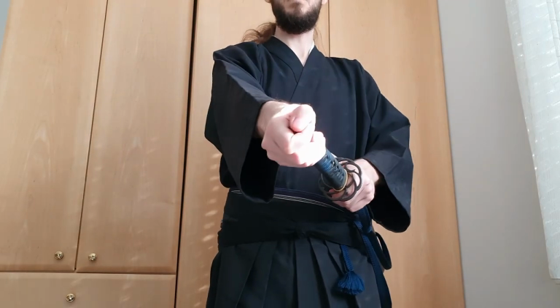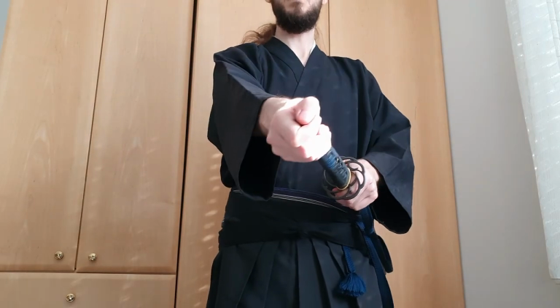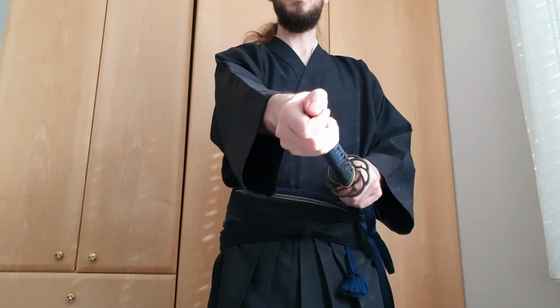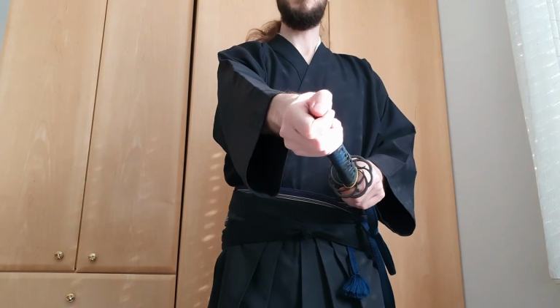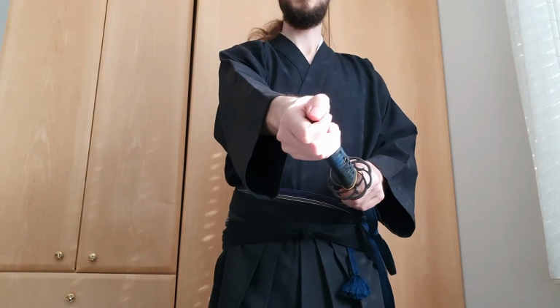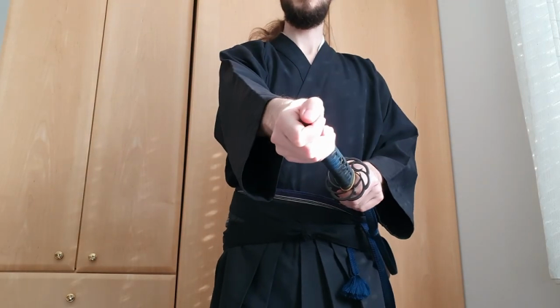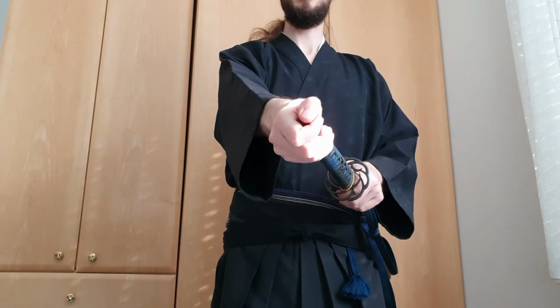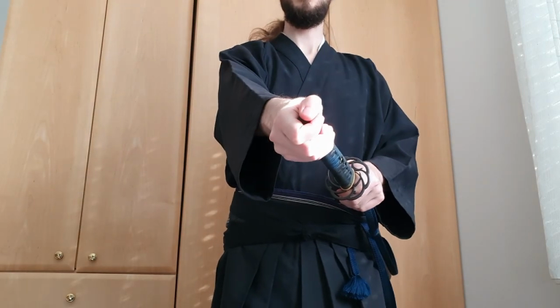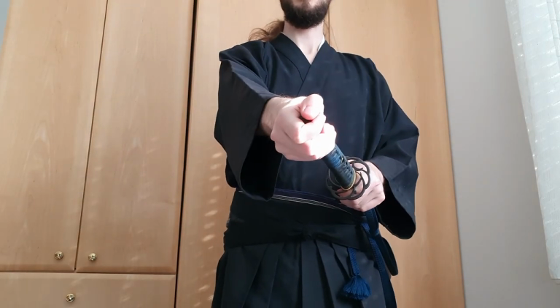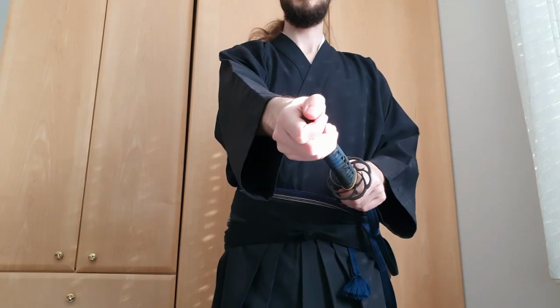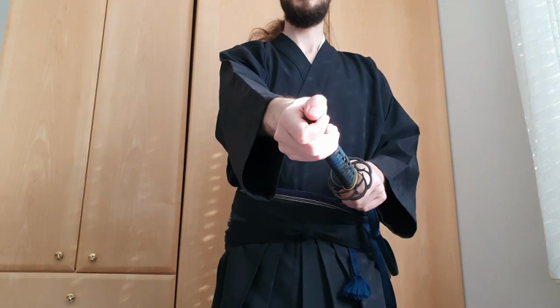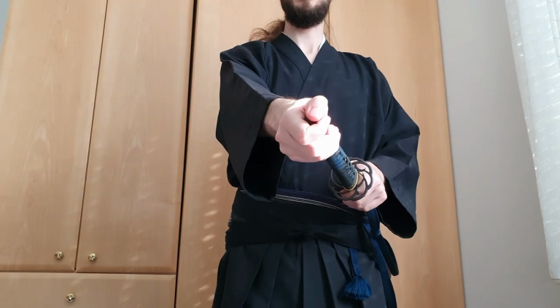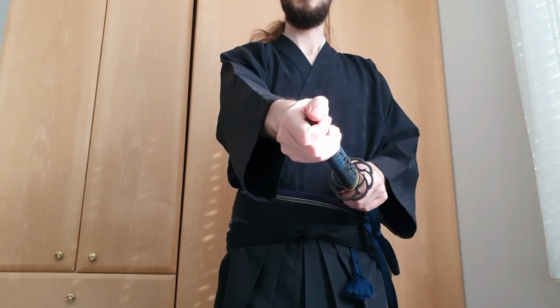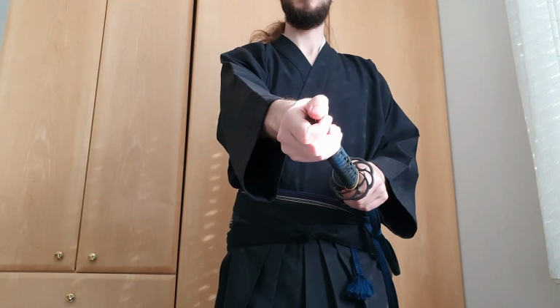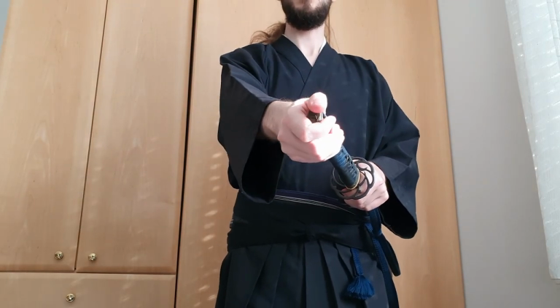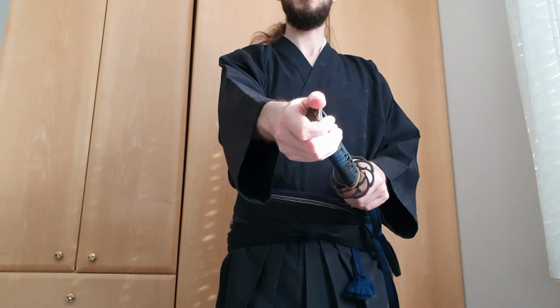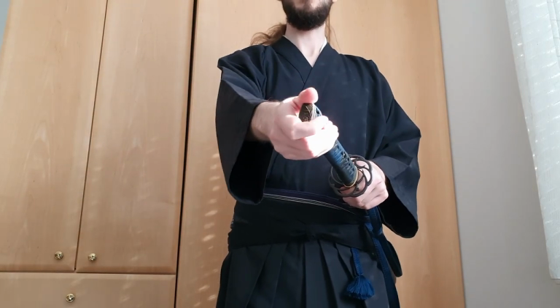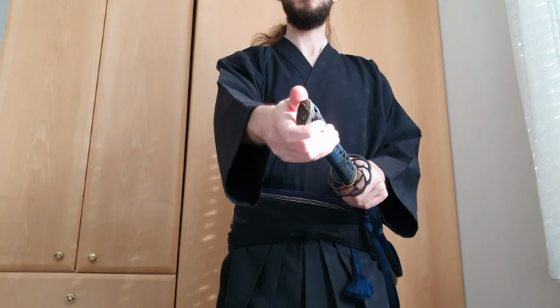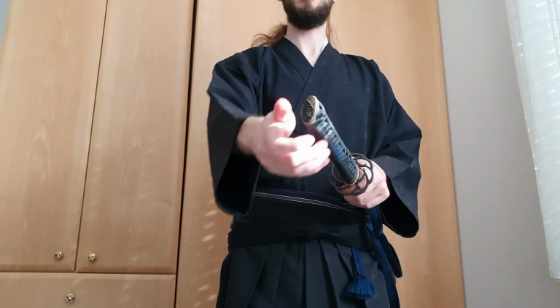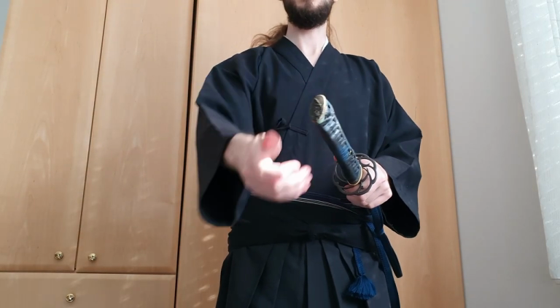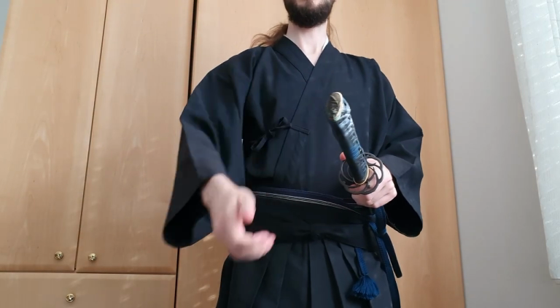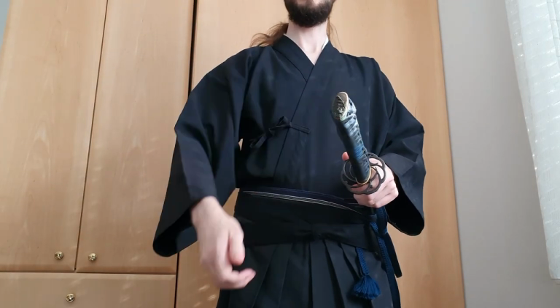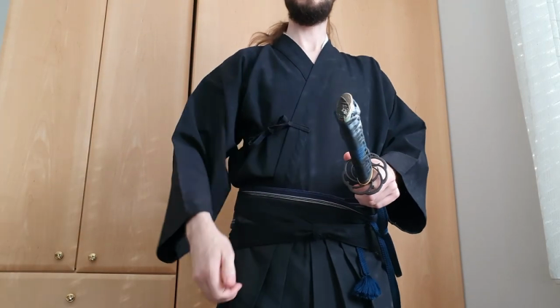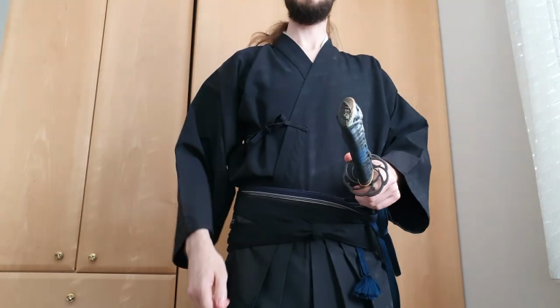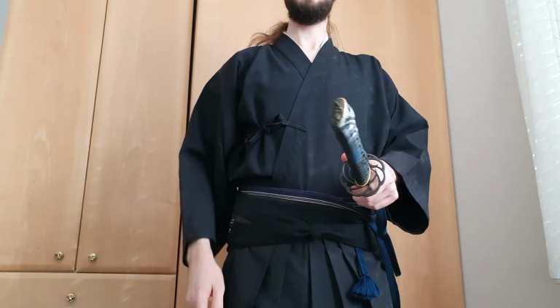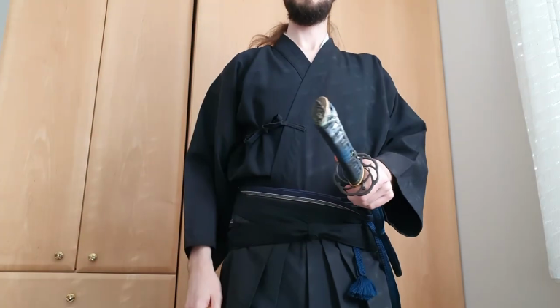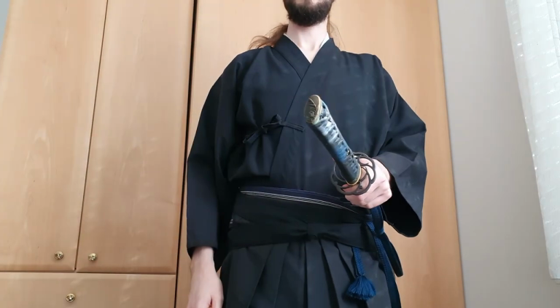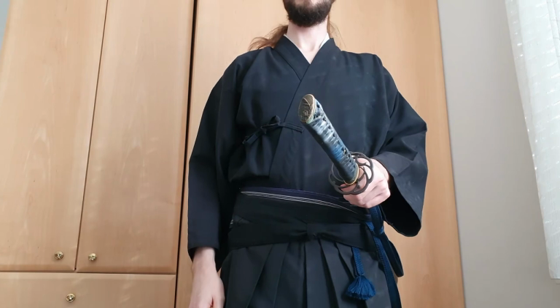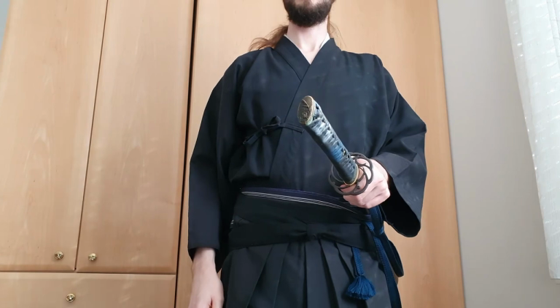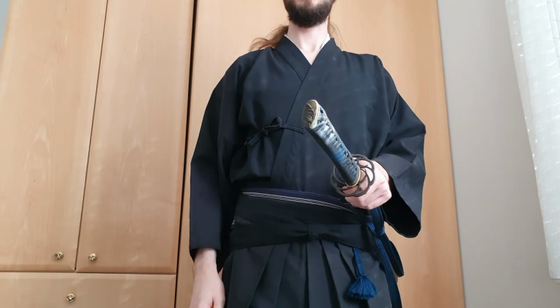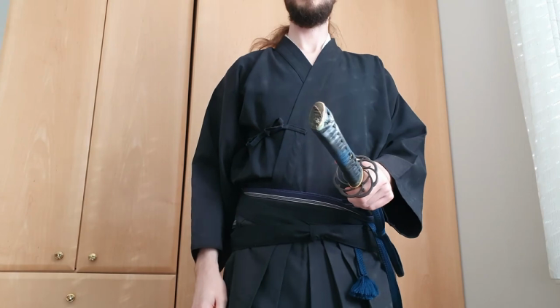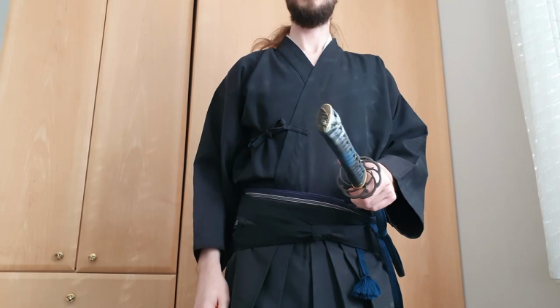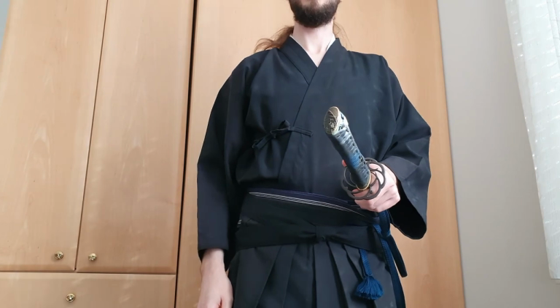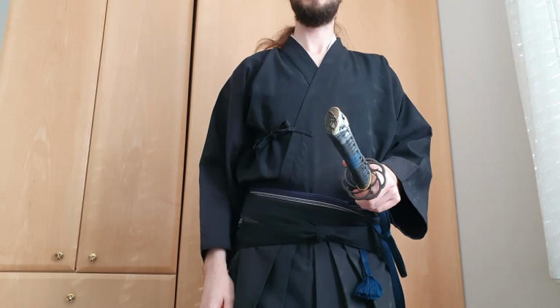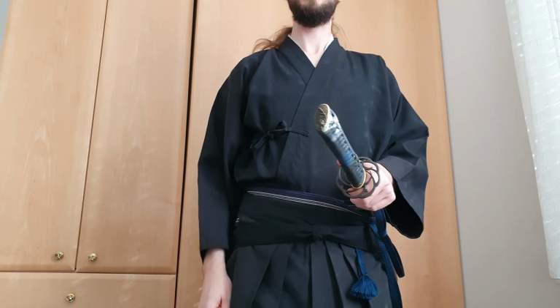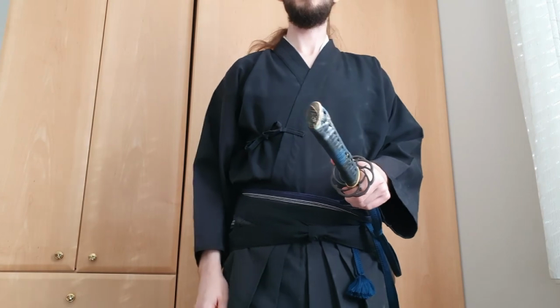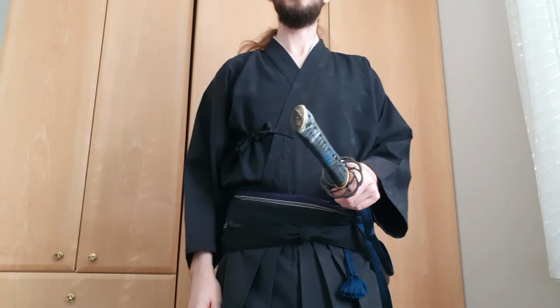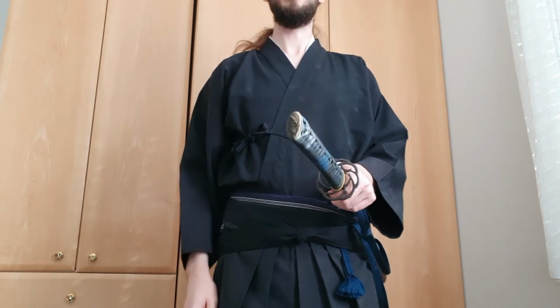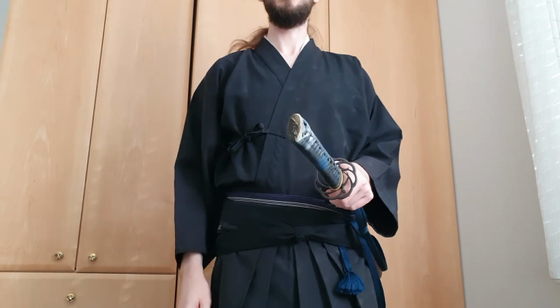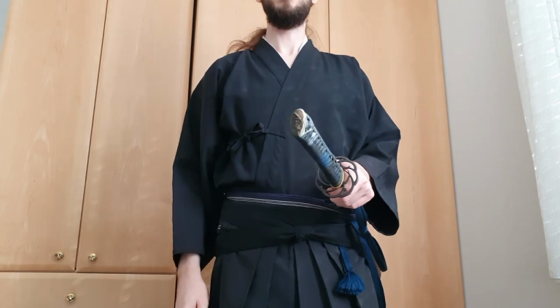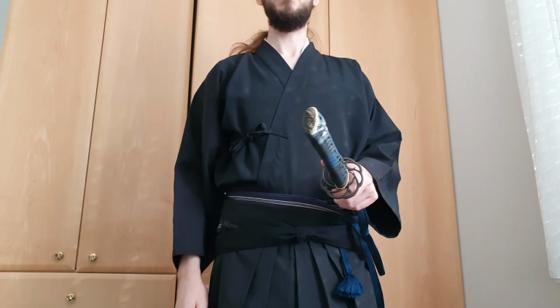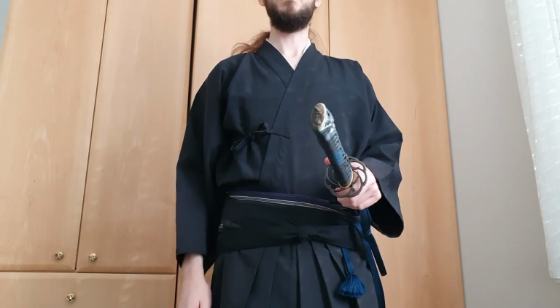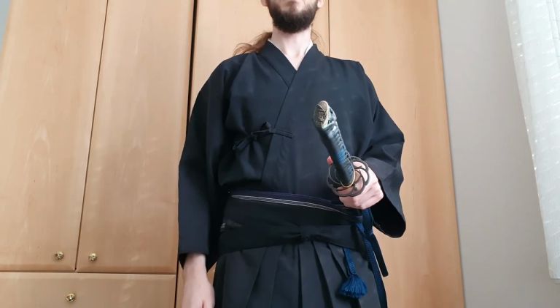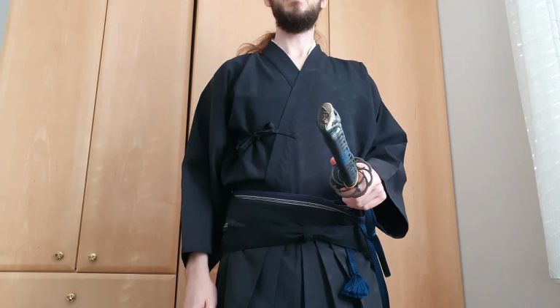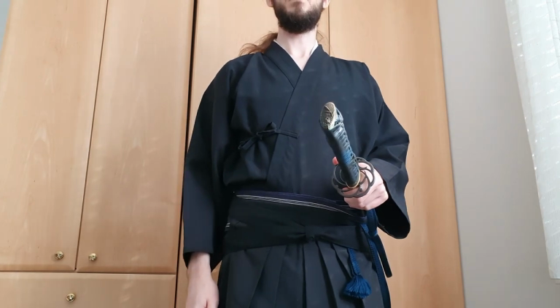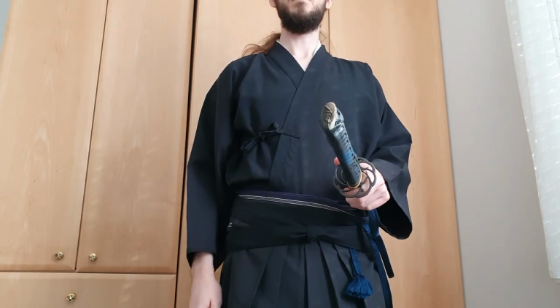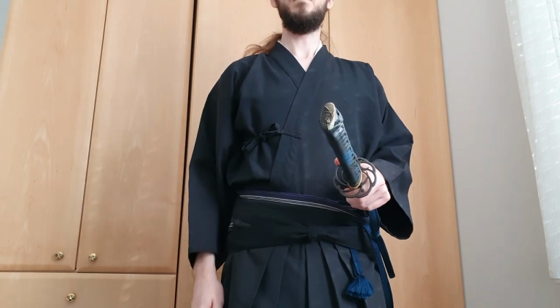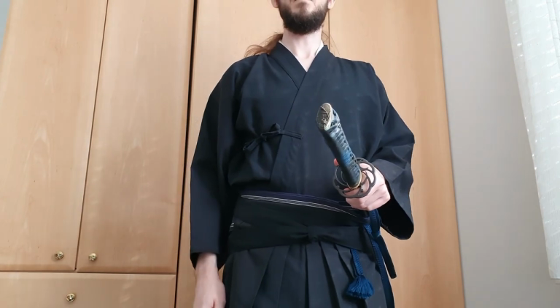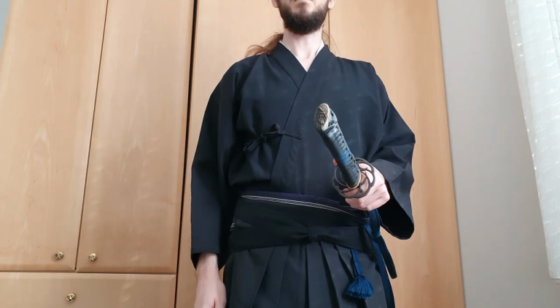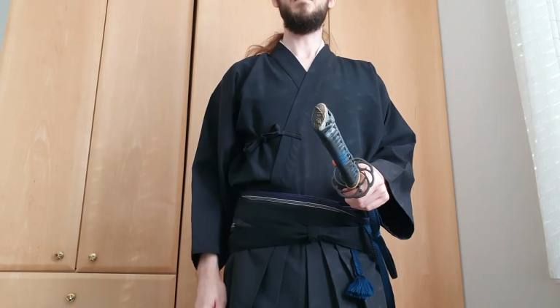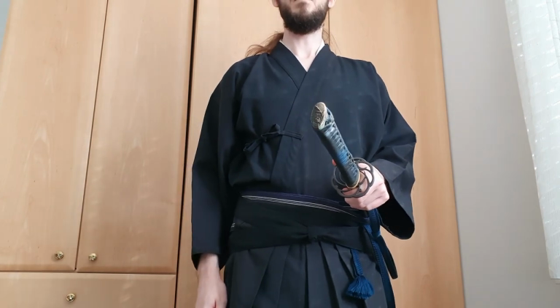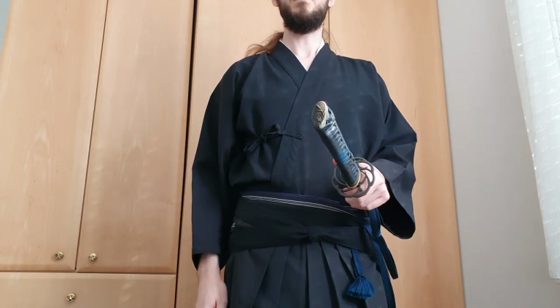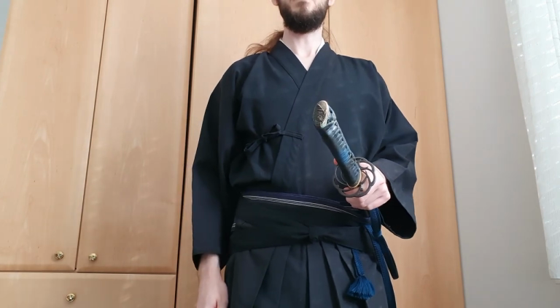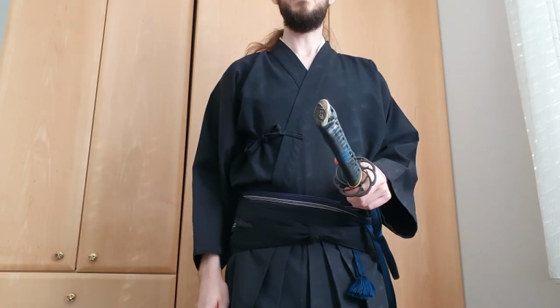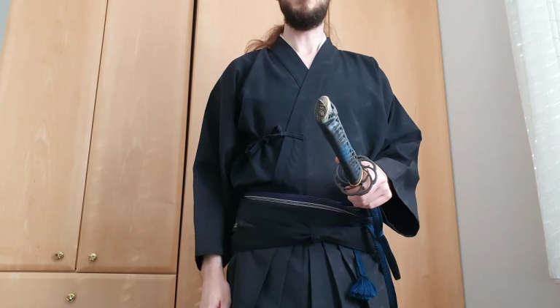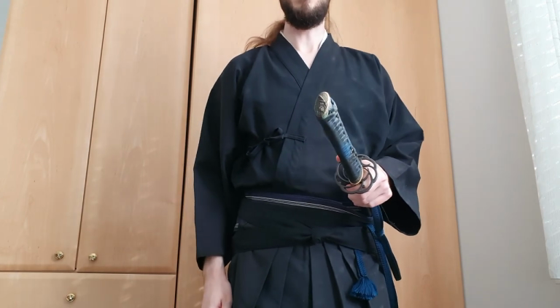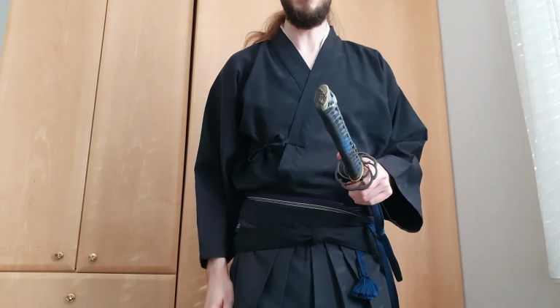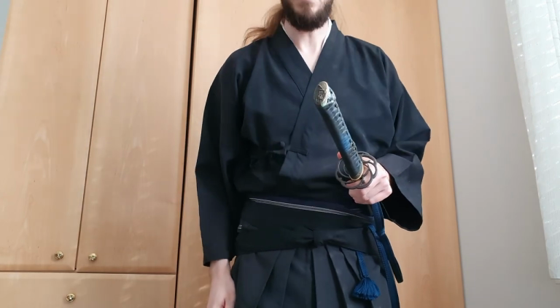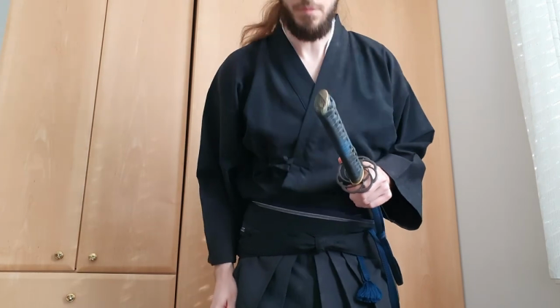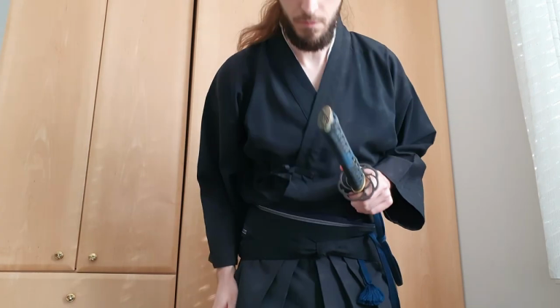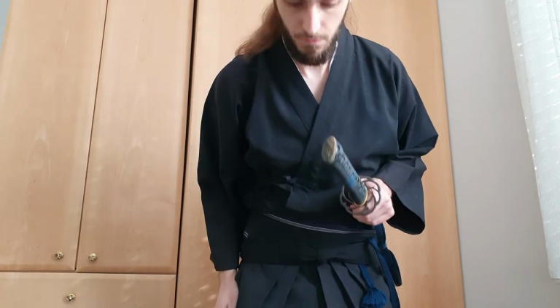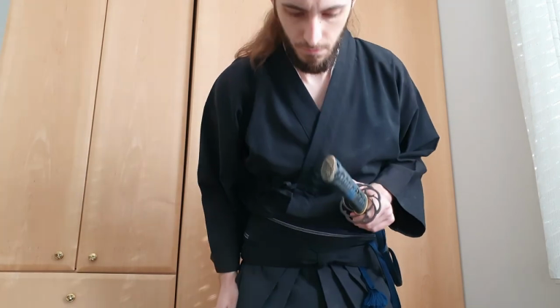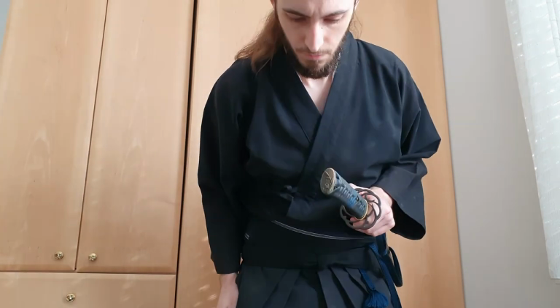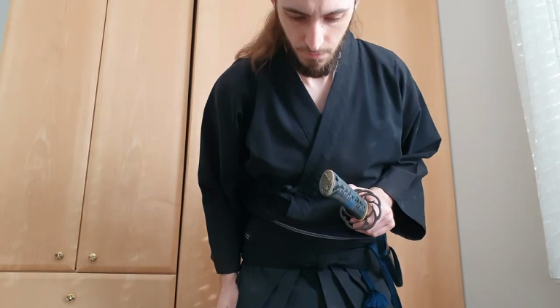And this concludes how to get dressed for Iaido. Thanks for watching — I'll see you guys next time.